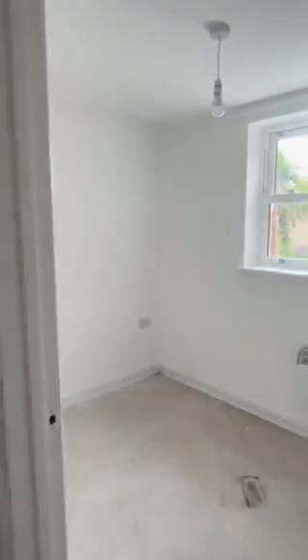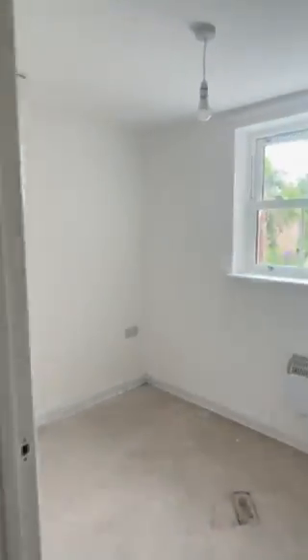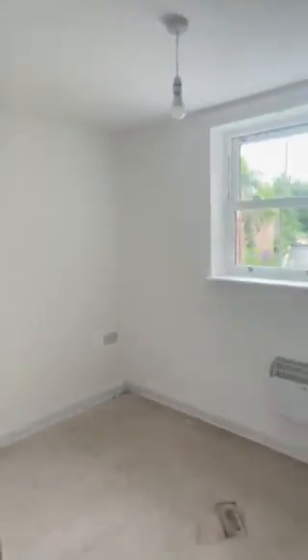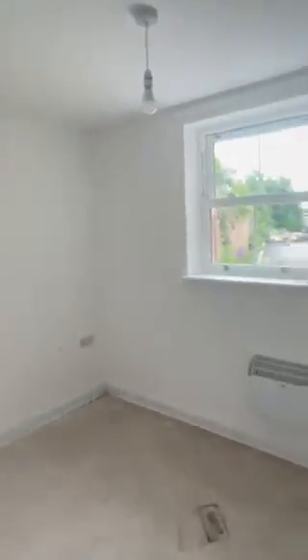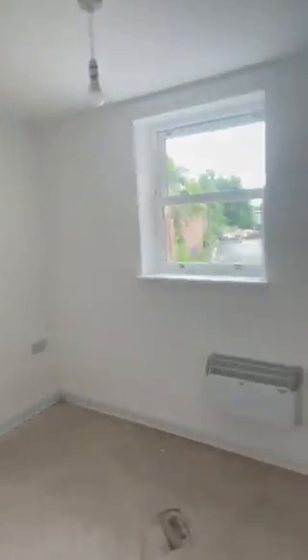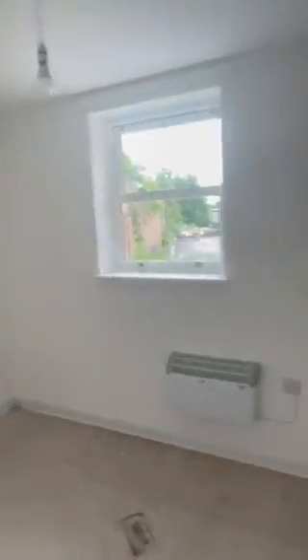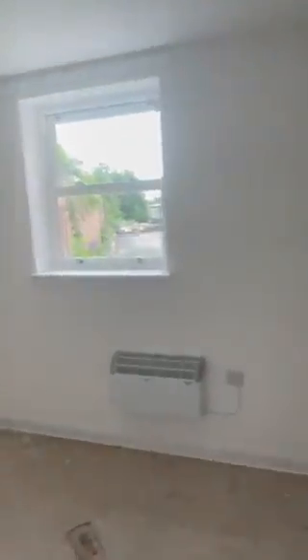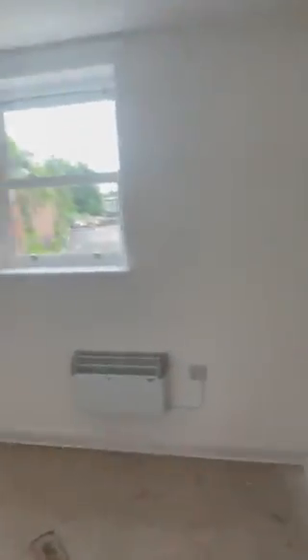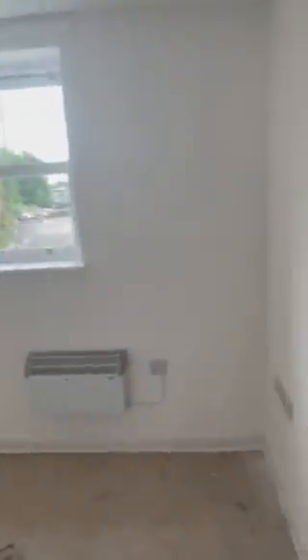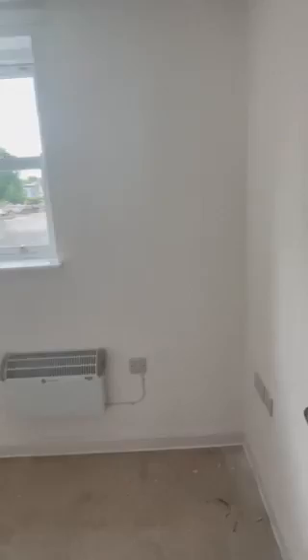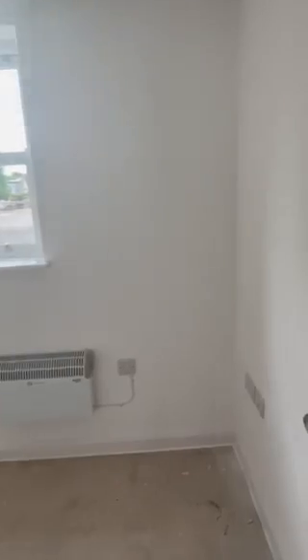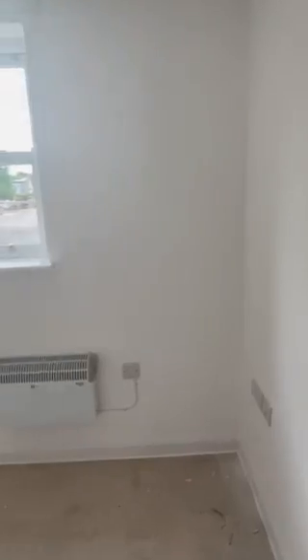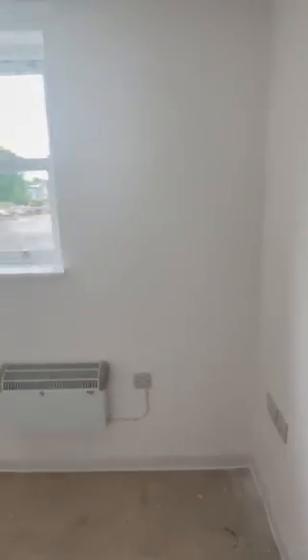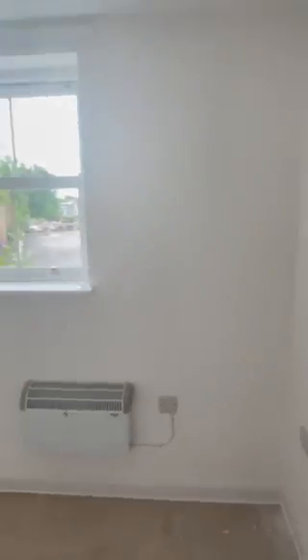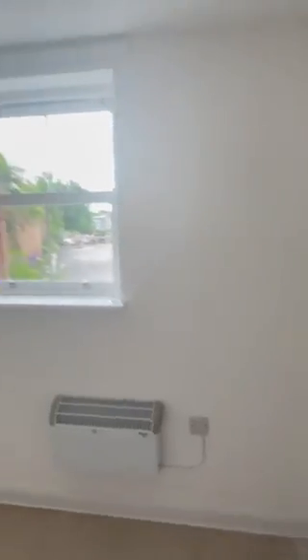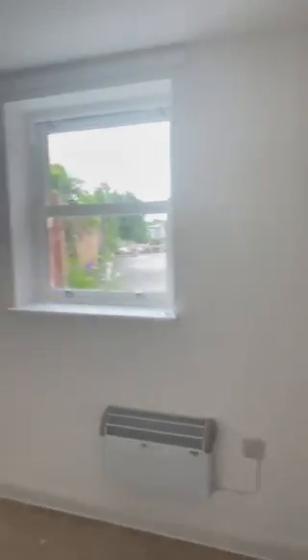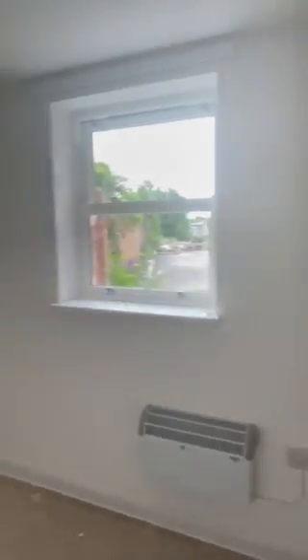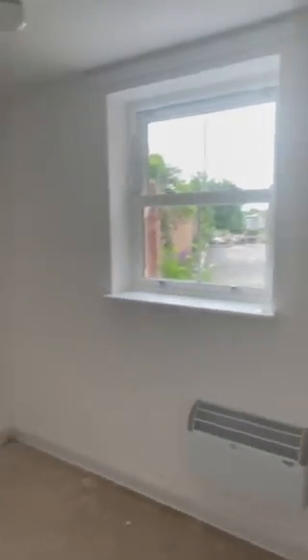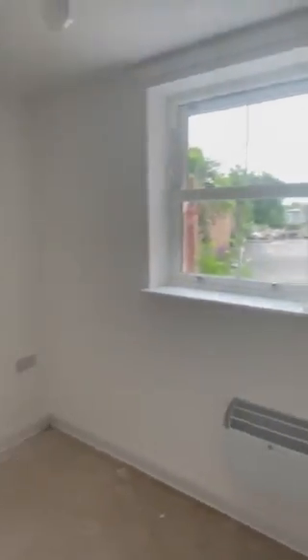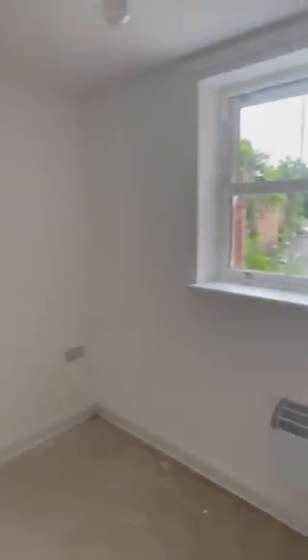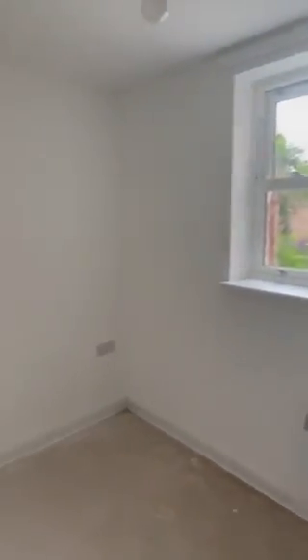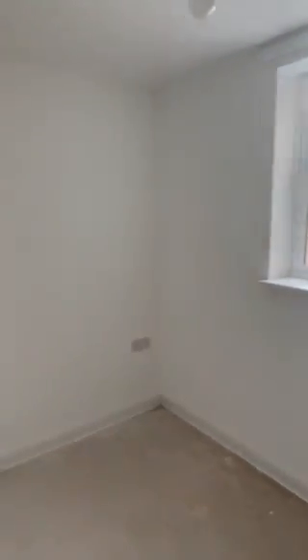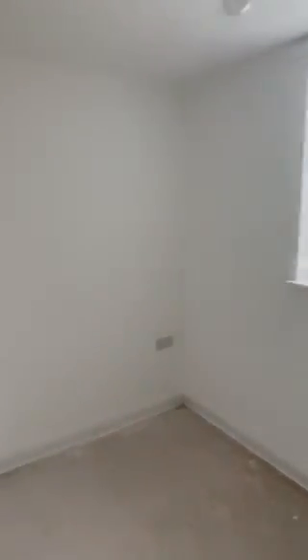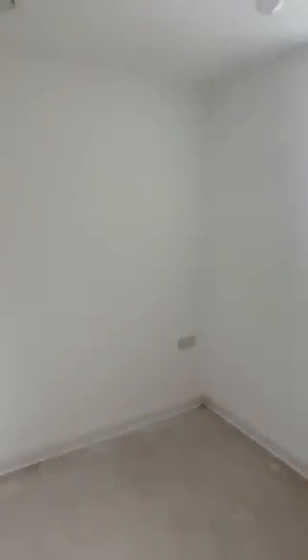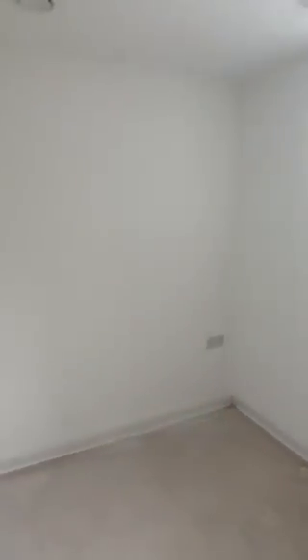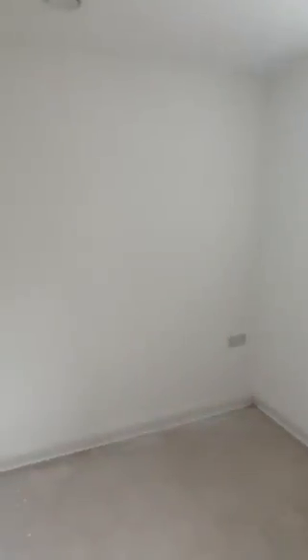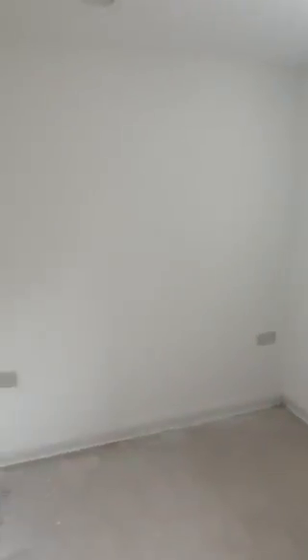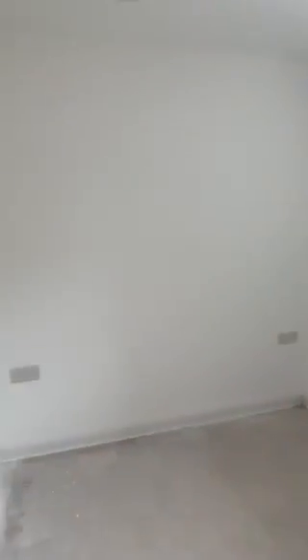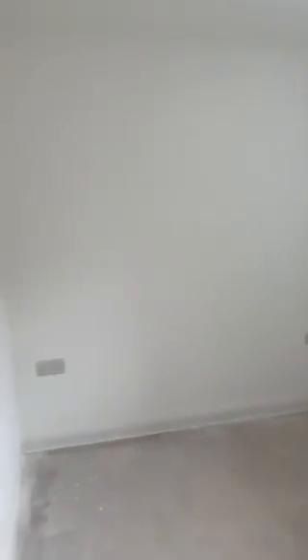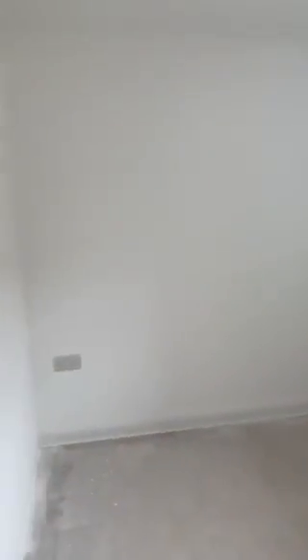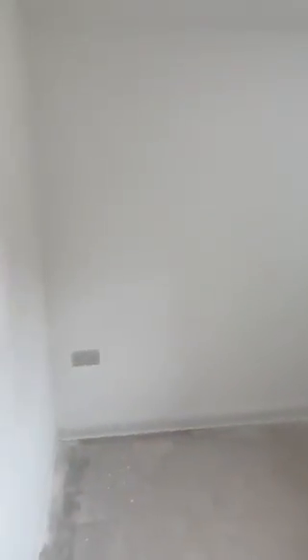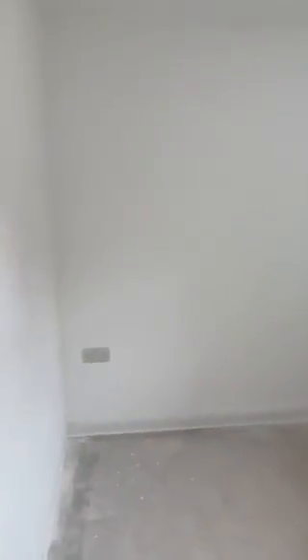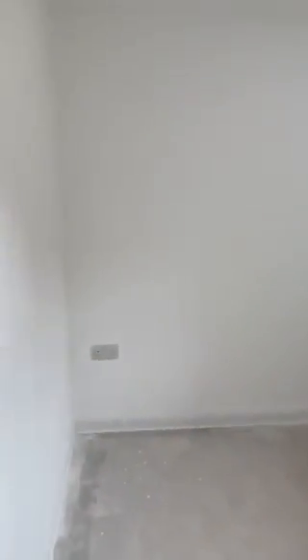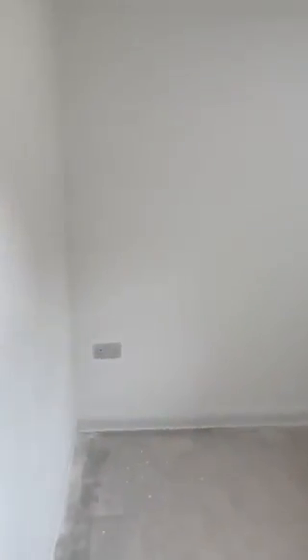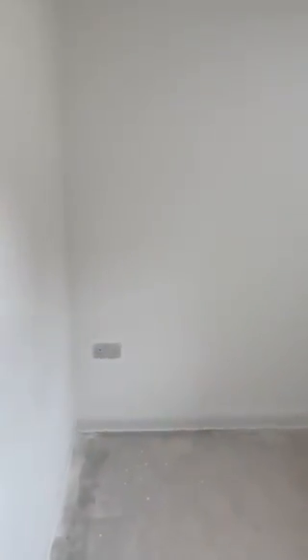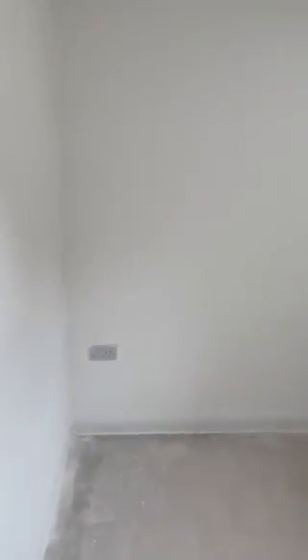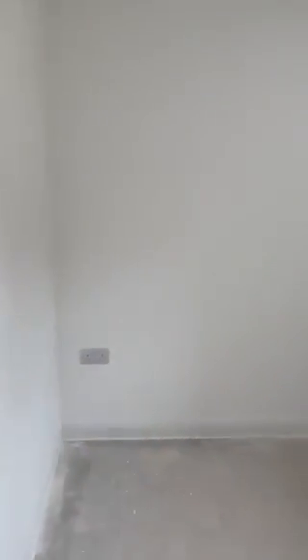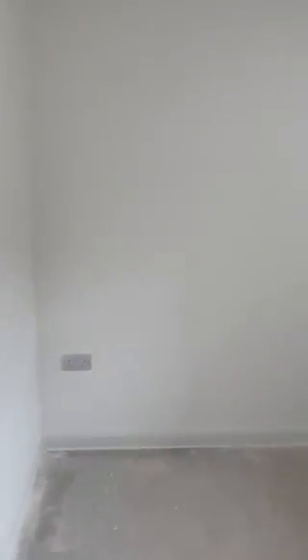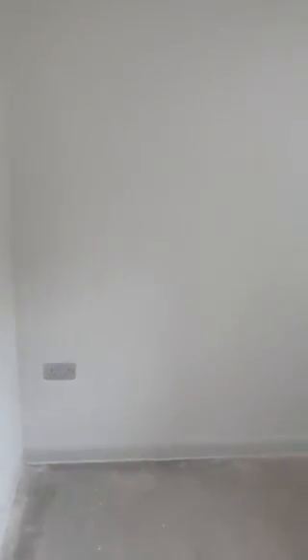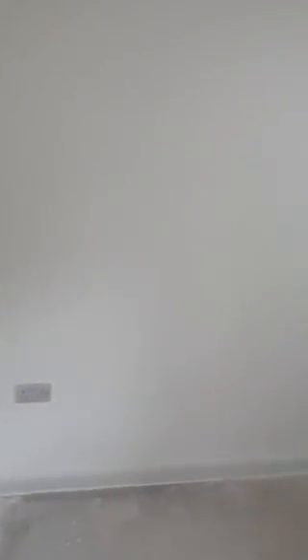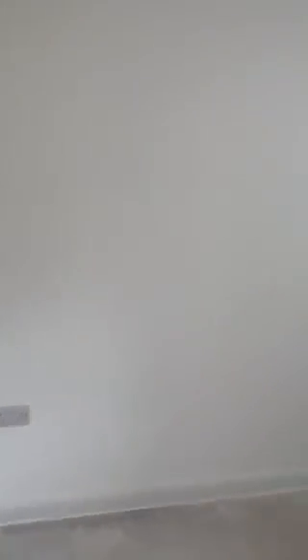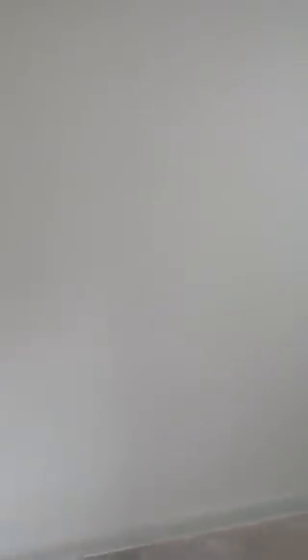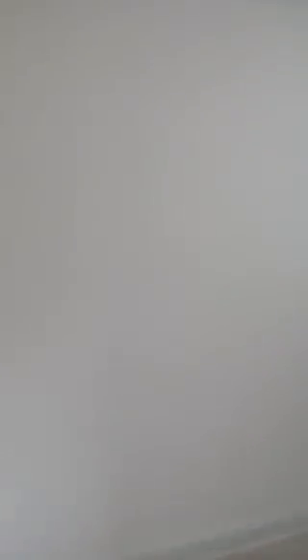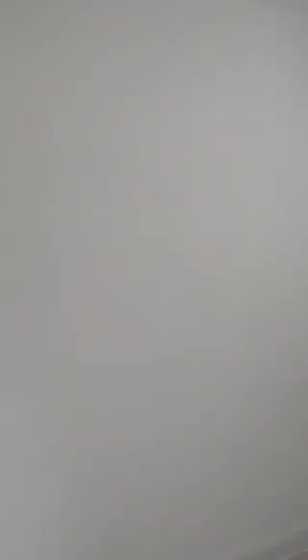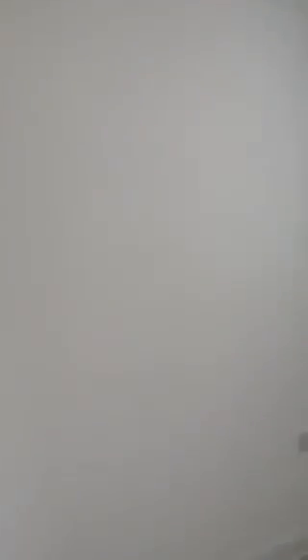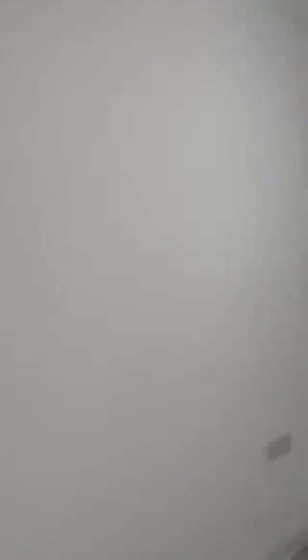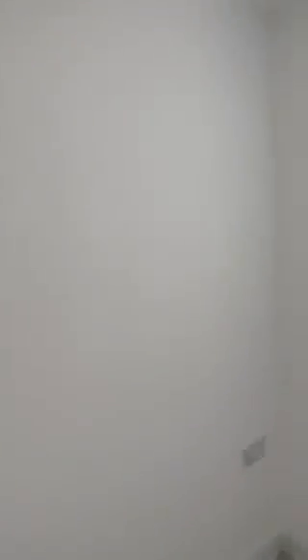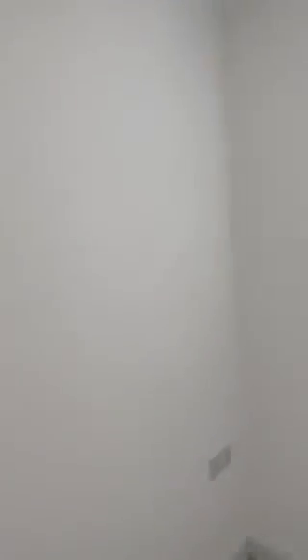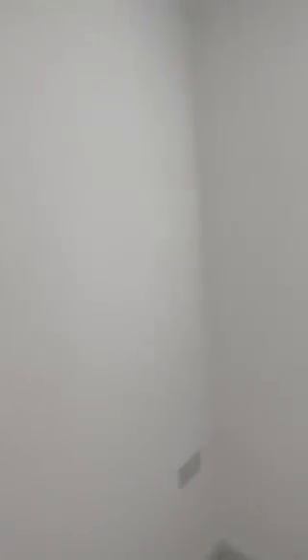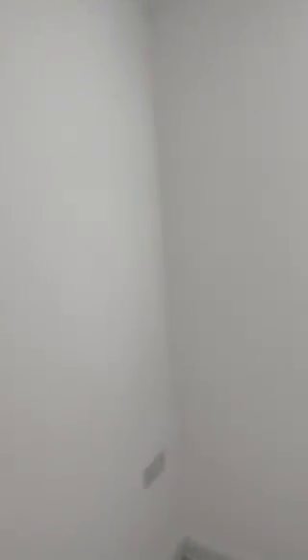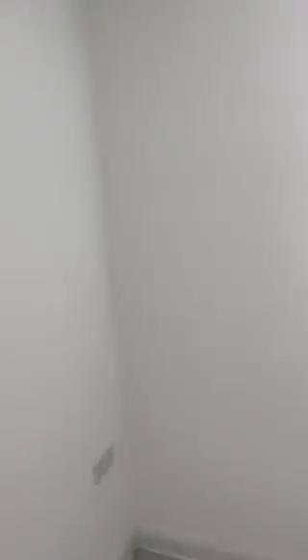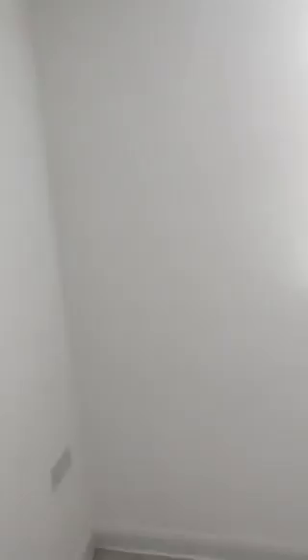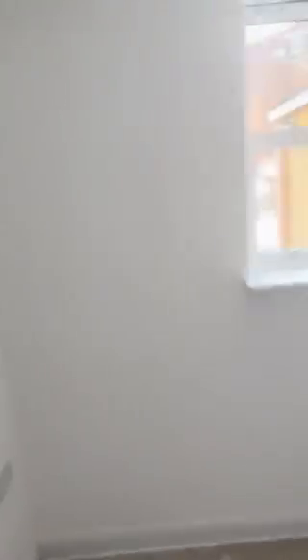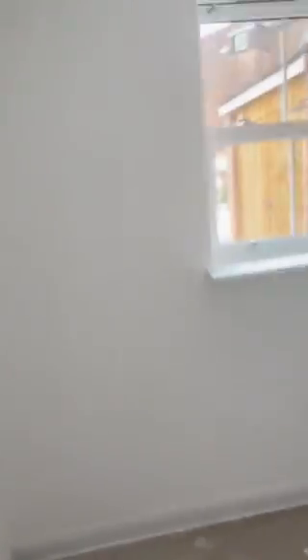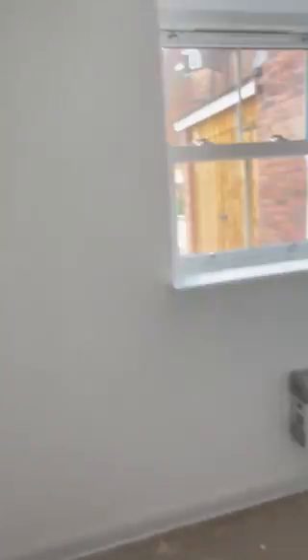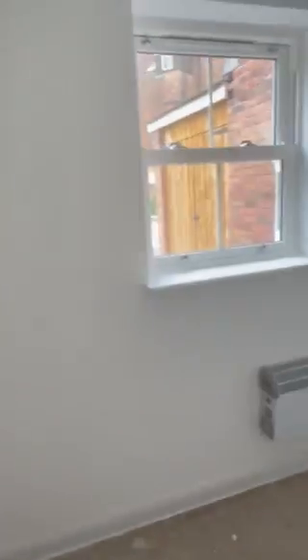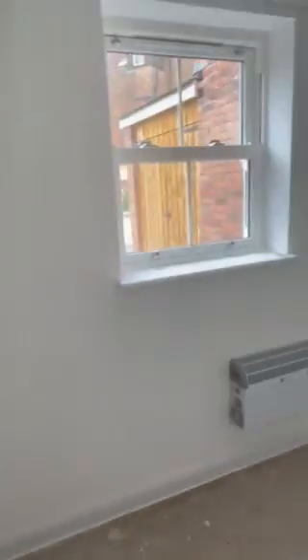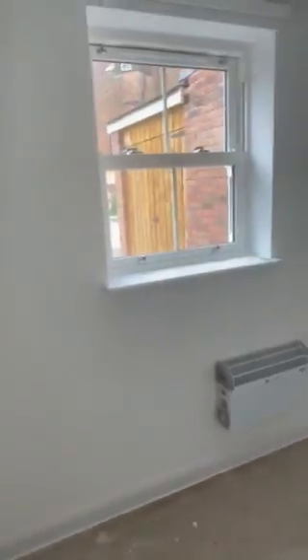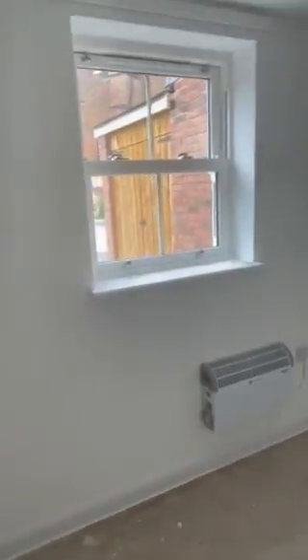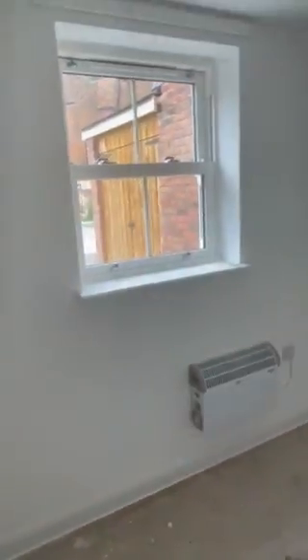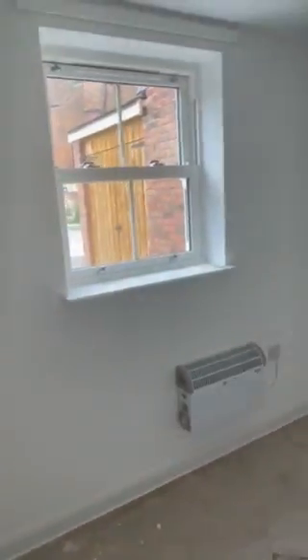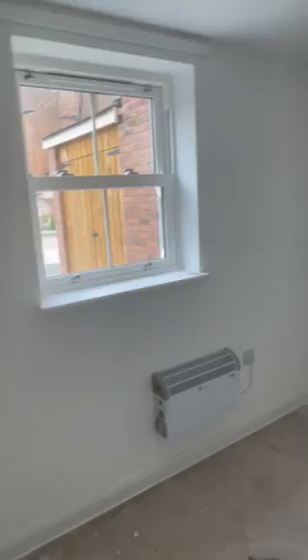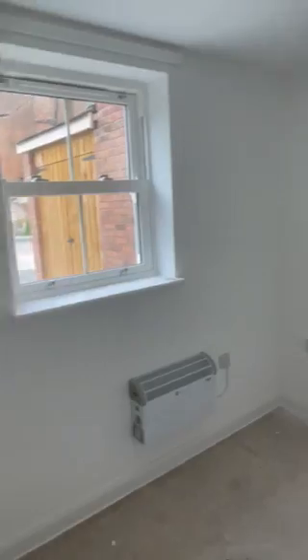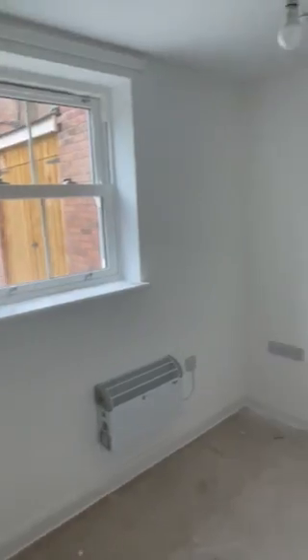And then Bedroom 2, which is slightly smaller — potentially more of a single.